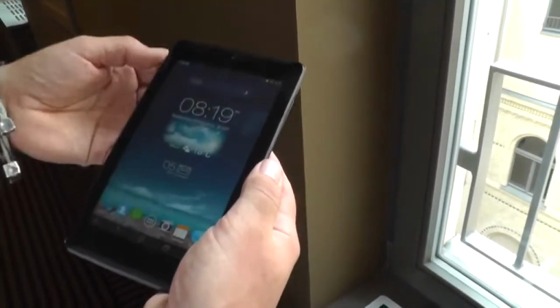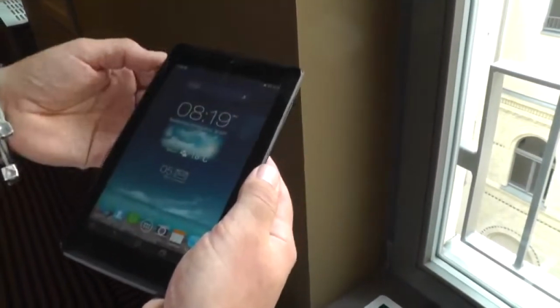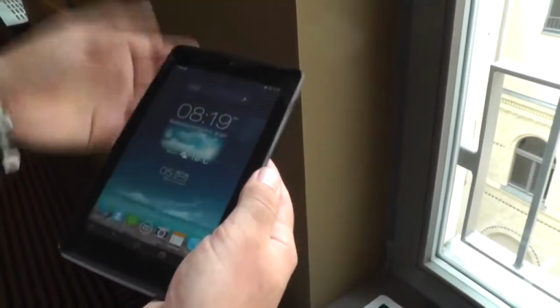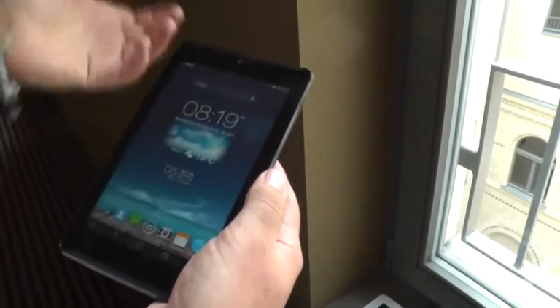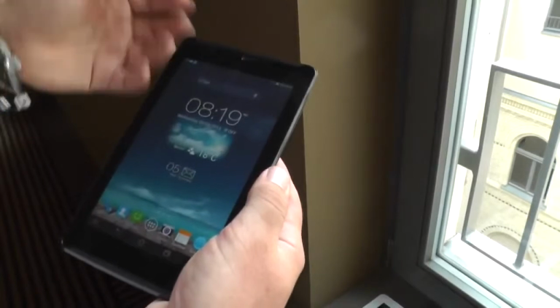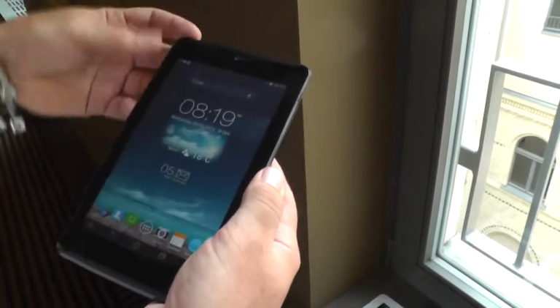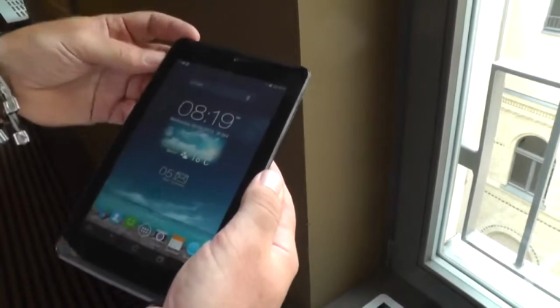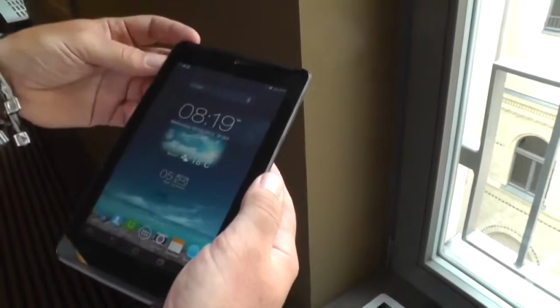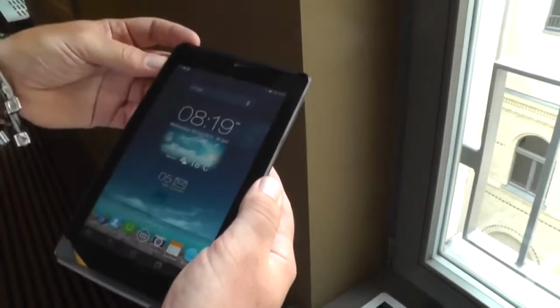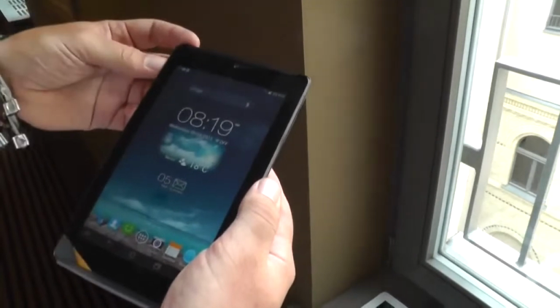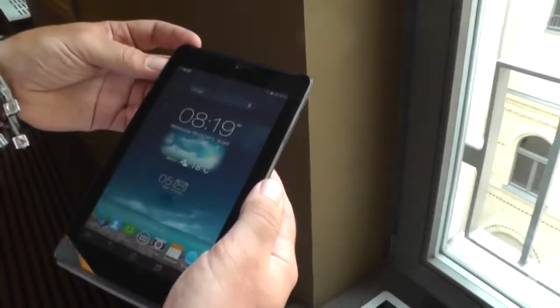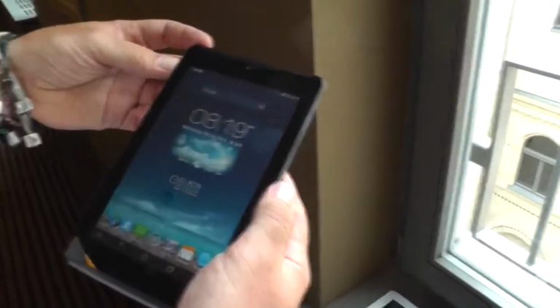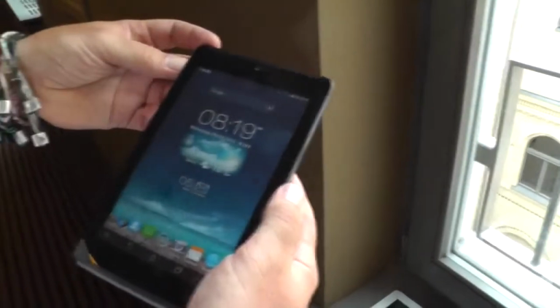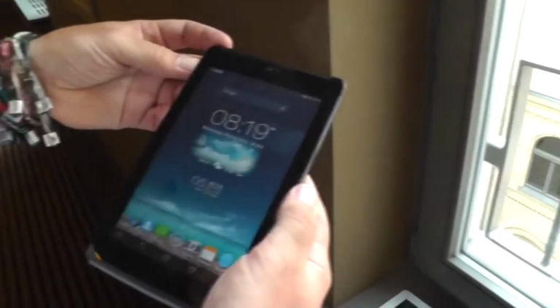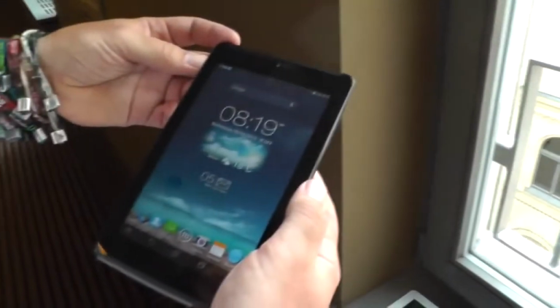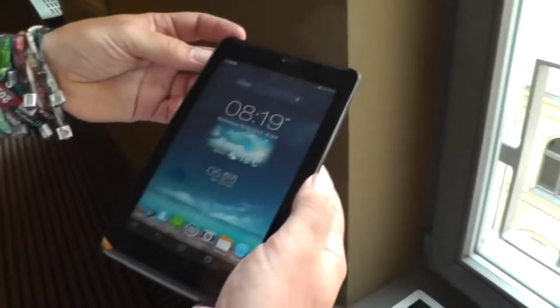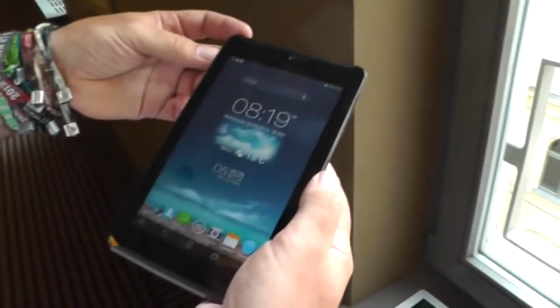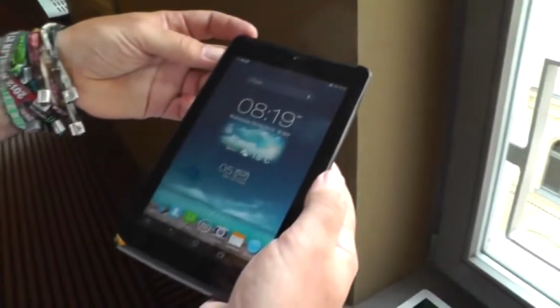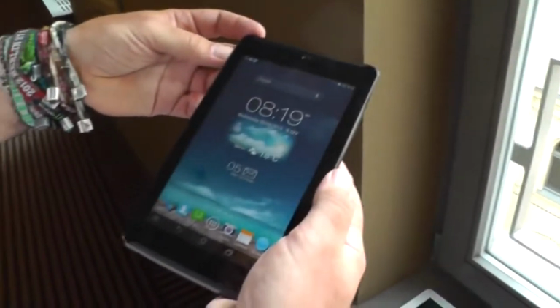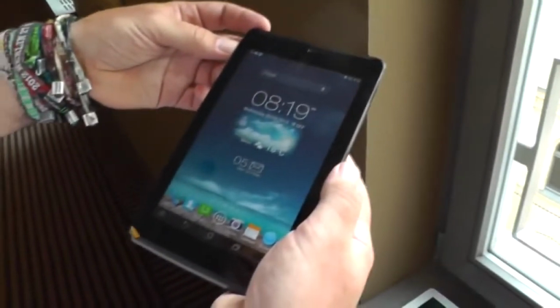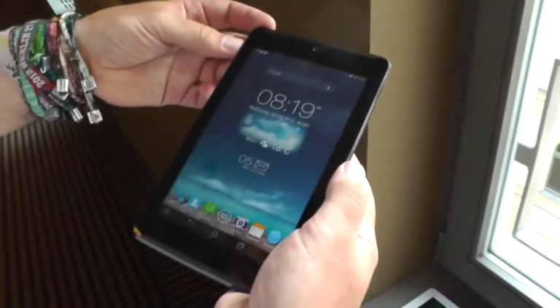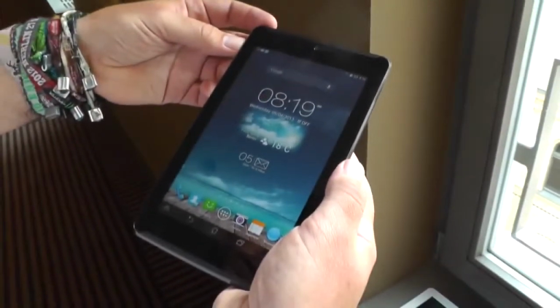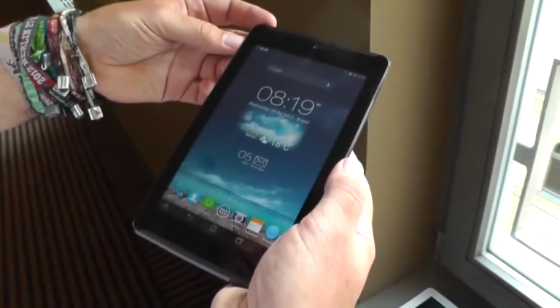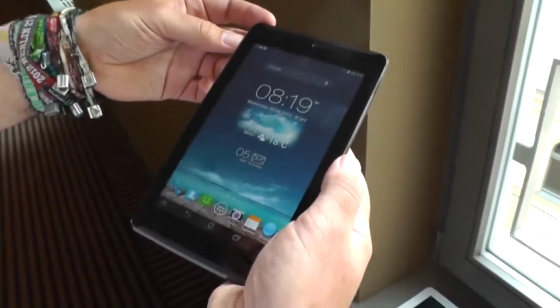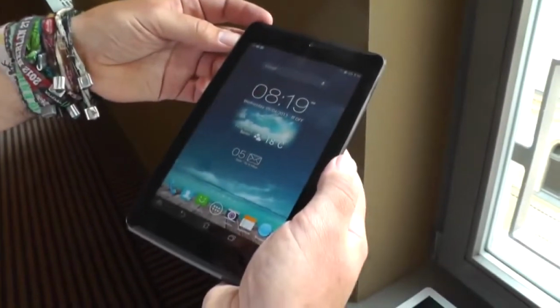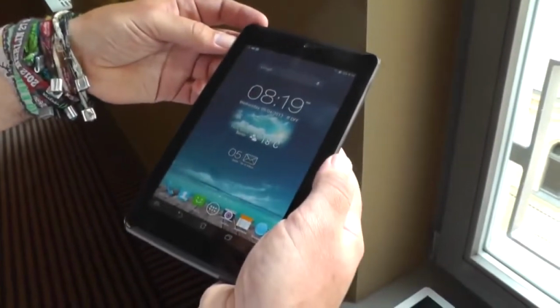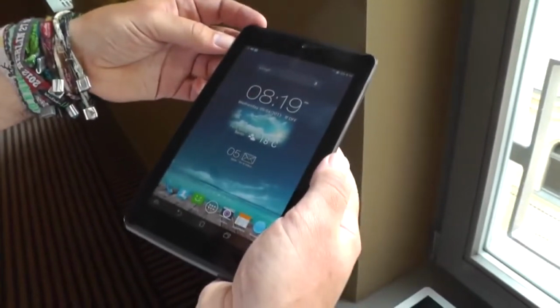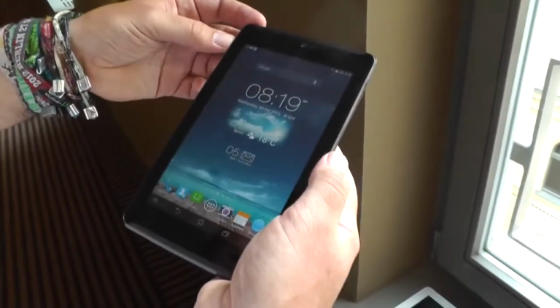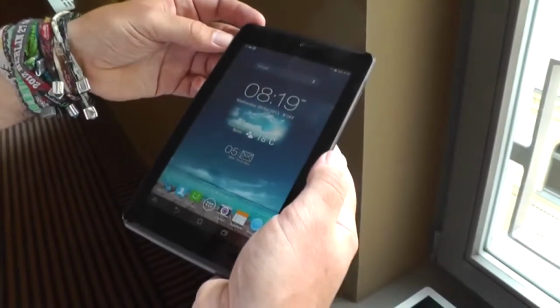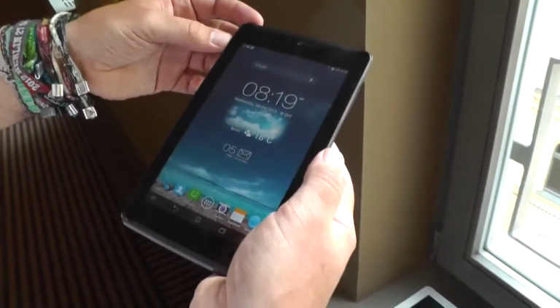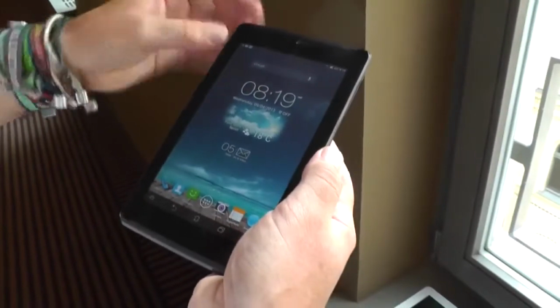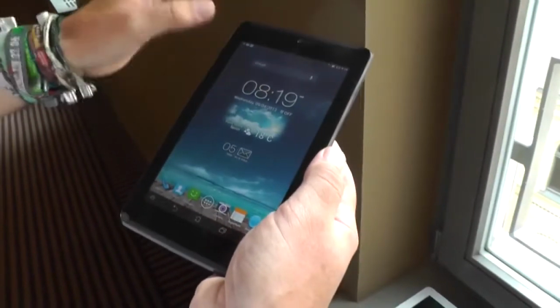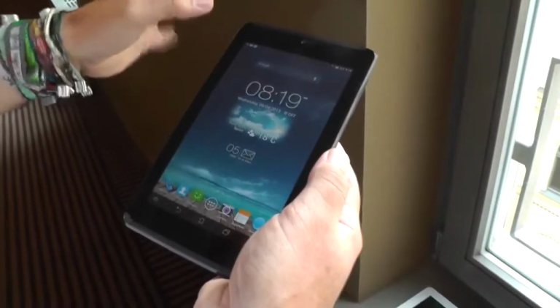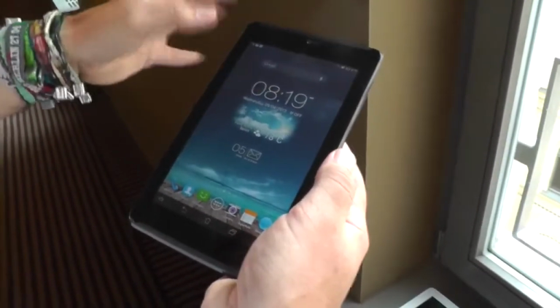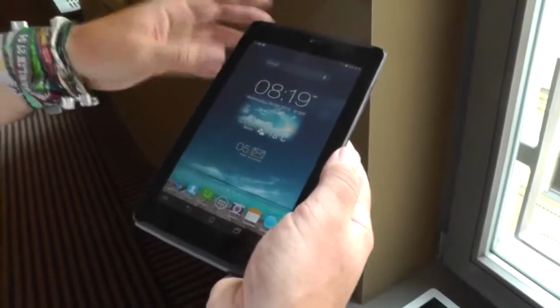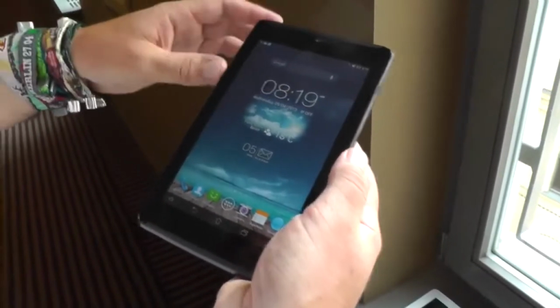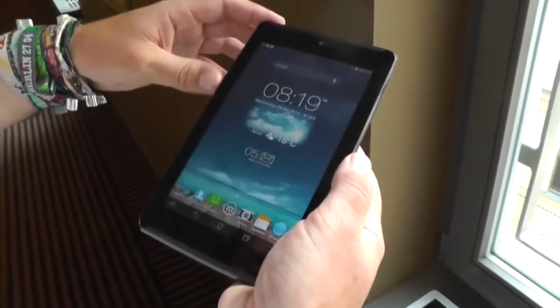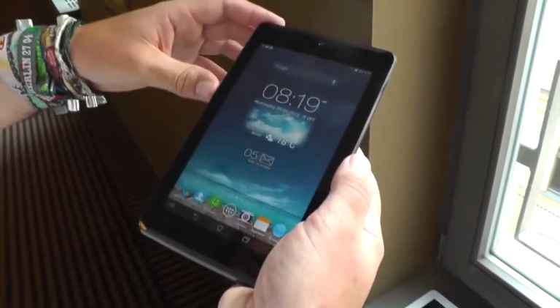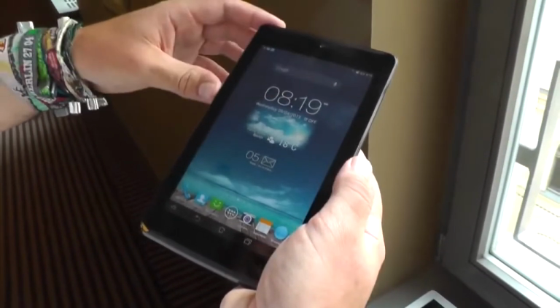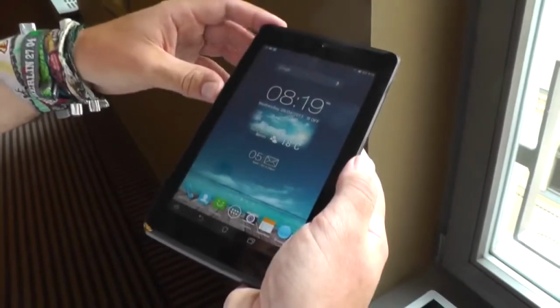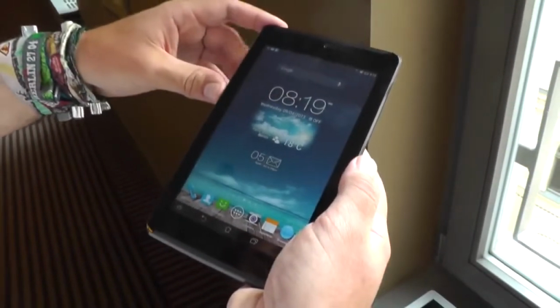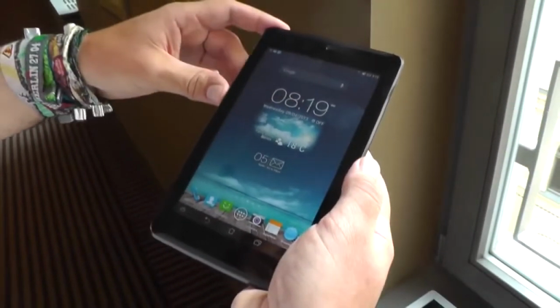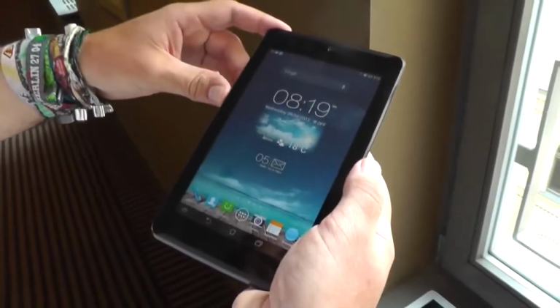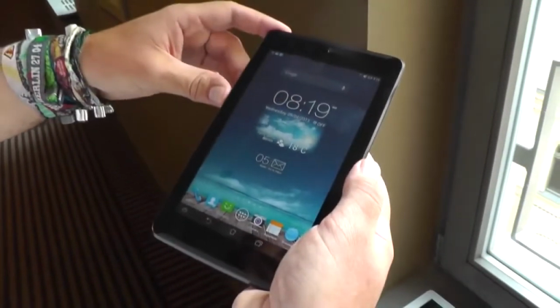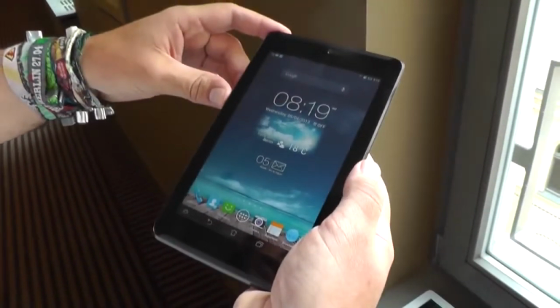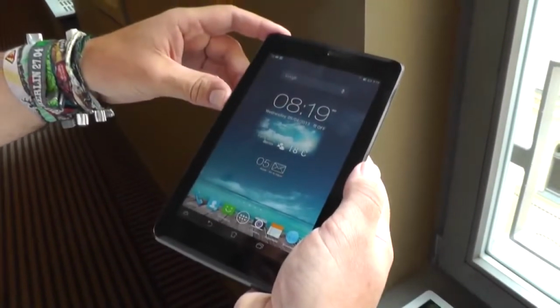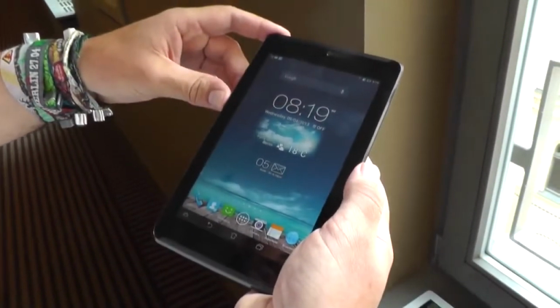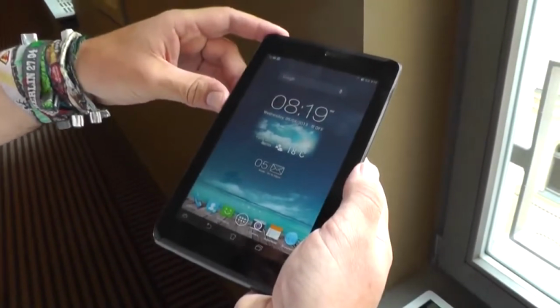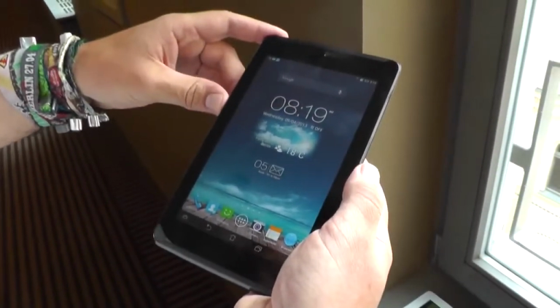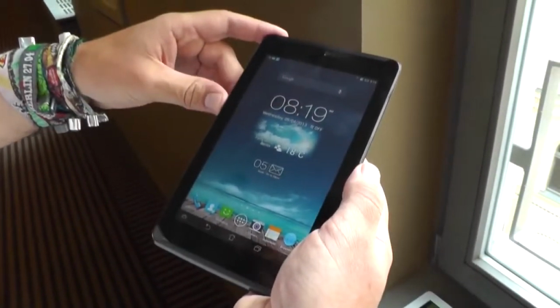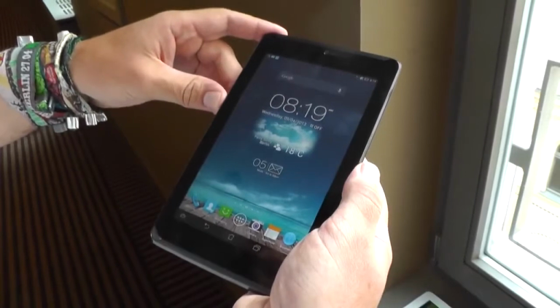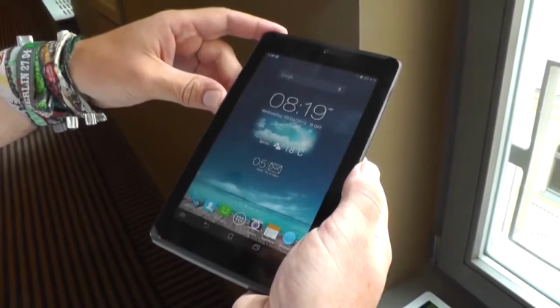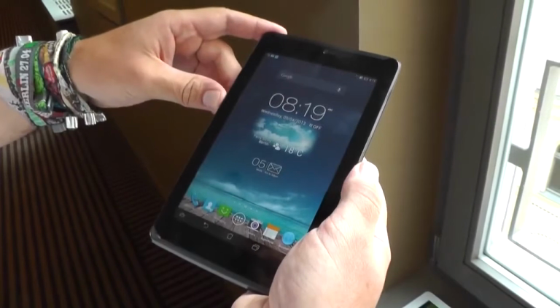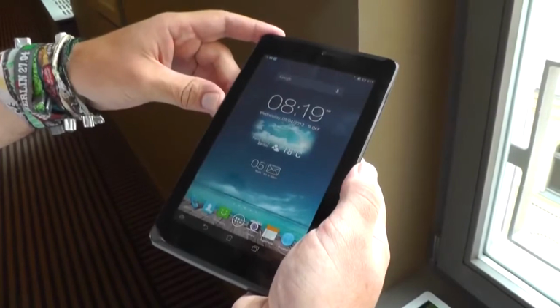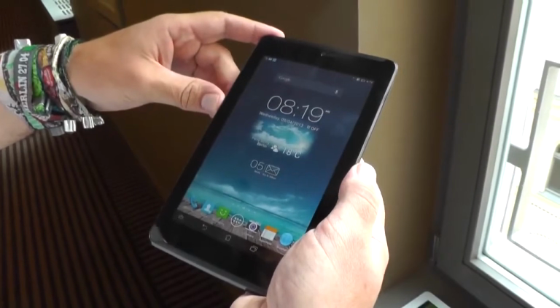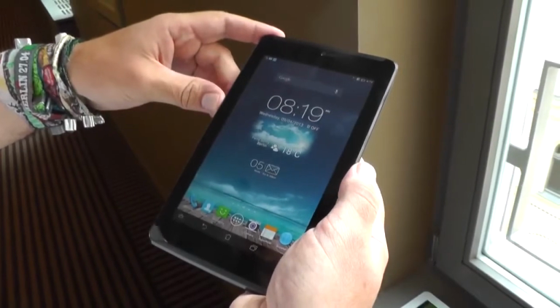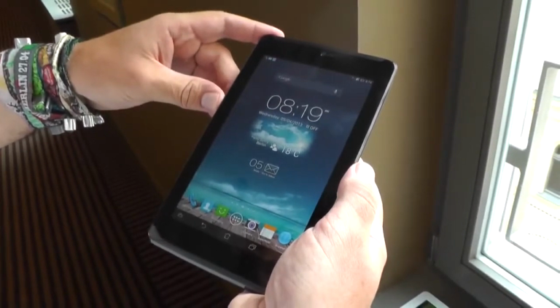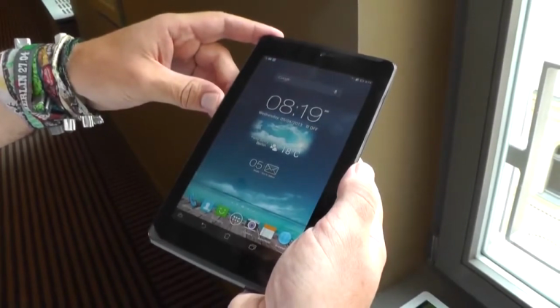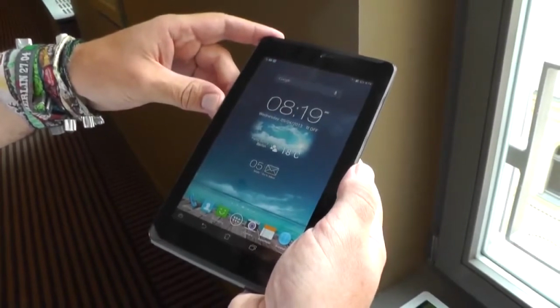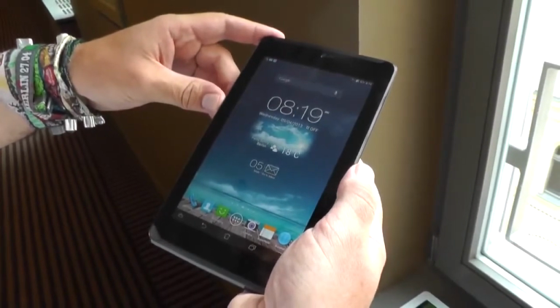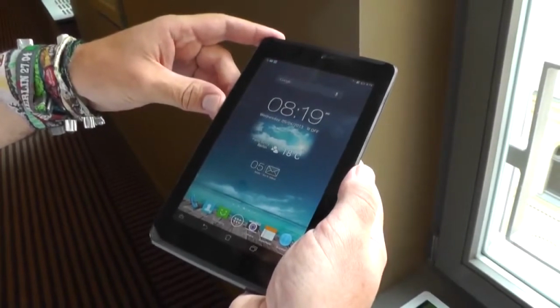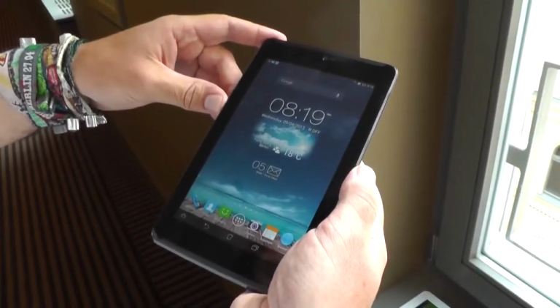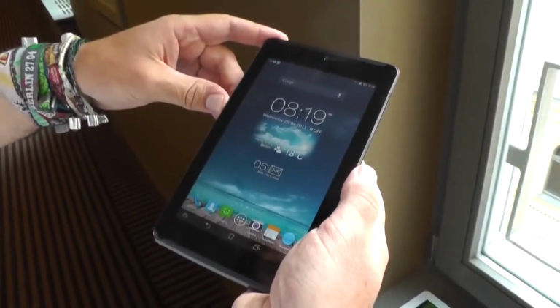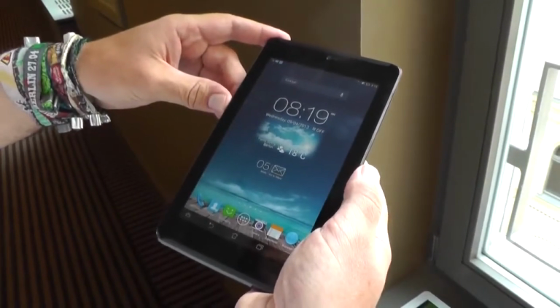This is the new ASUS FonePad 7, just coming out after IFA in the next couple of weeks. I'm Roland with MobileGeeks — see you later.